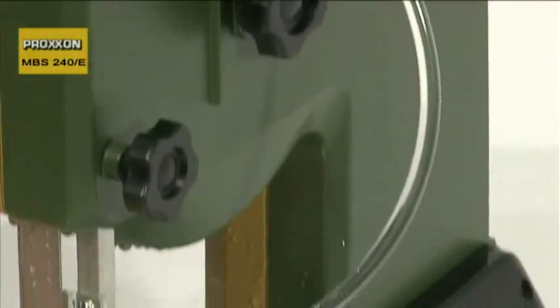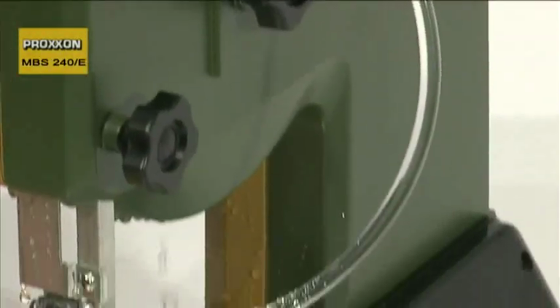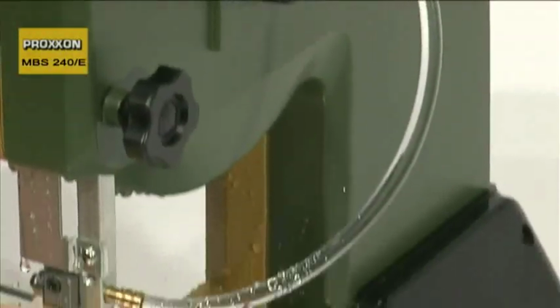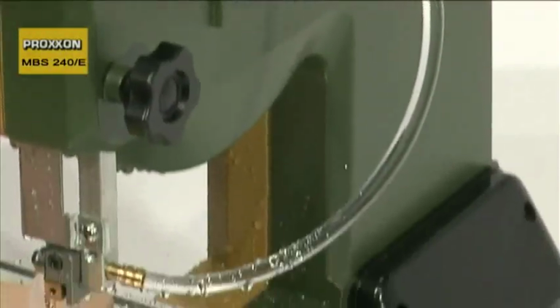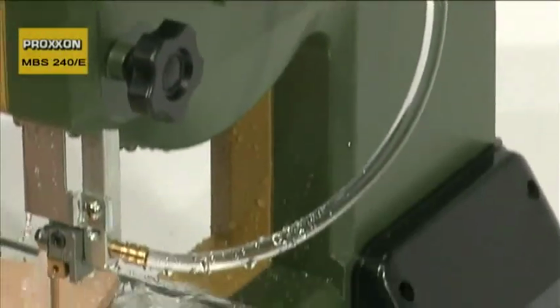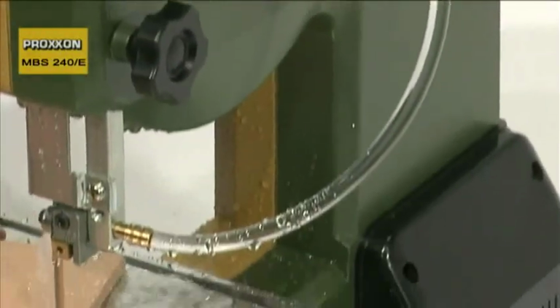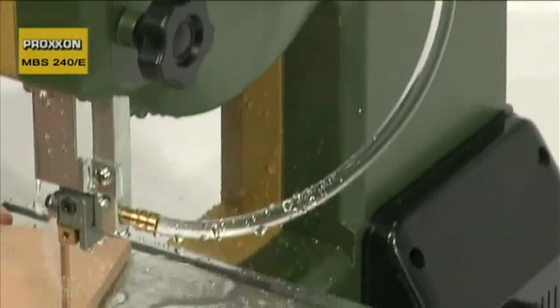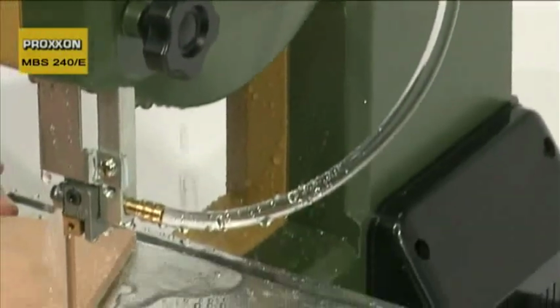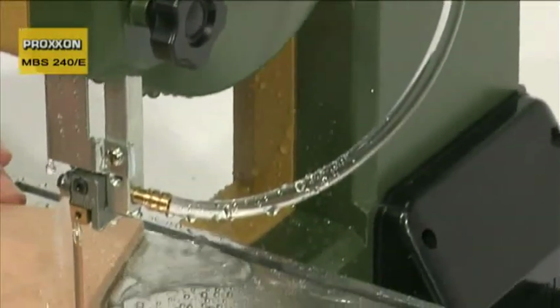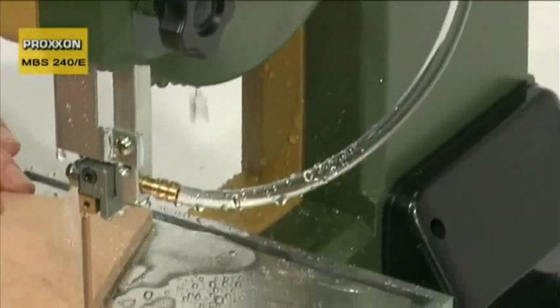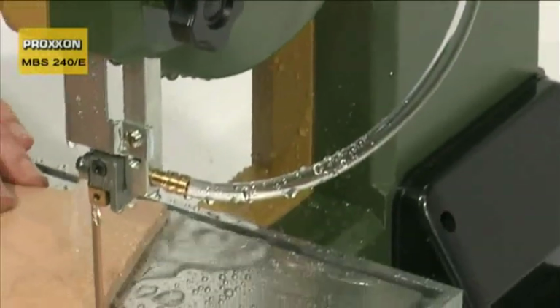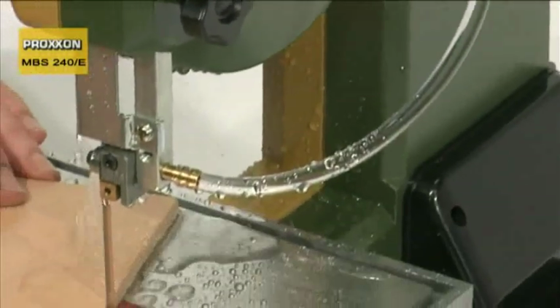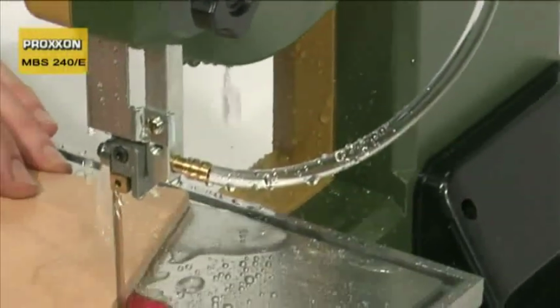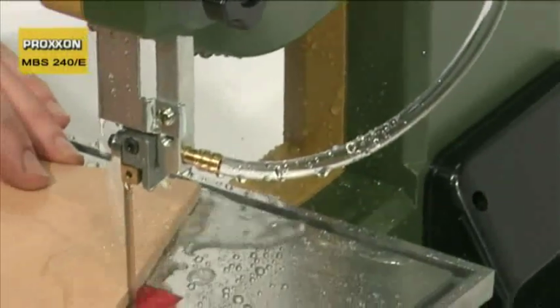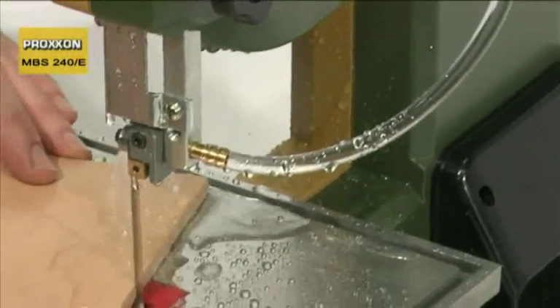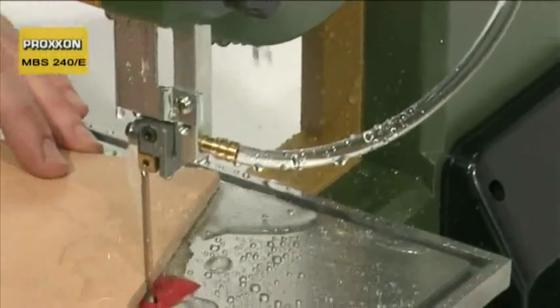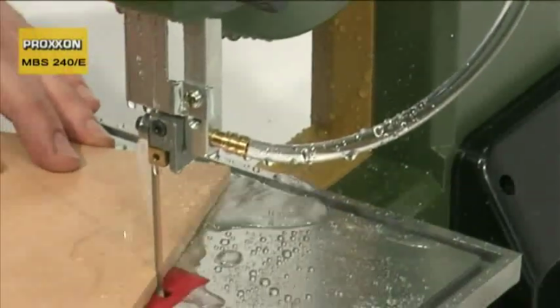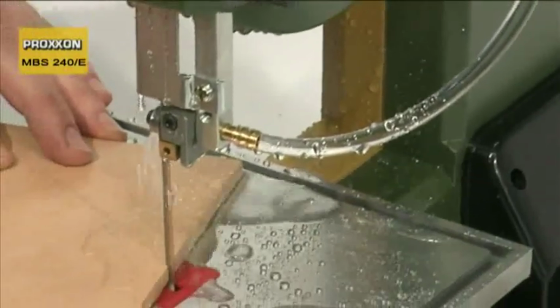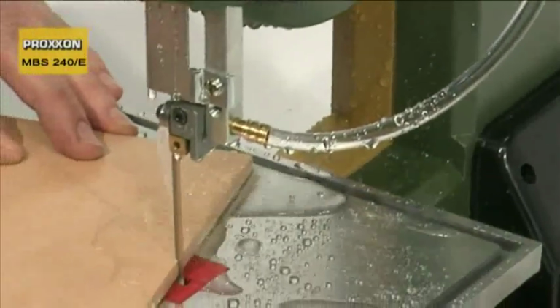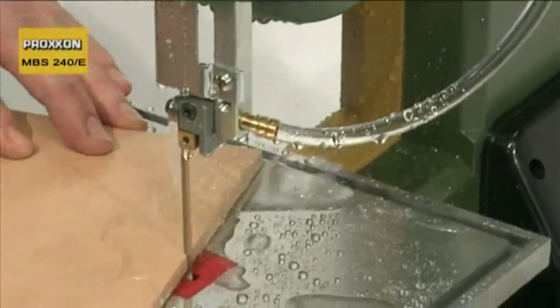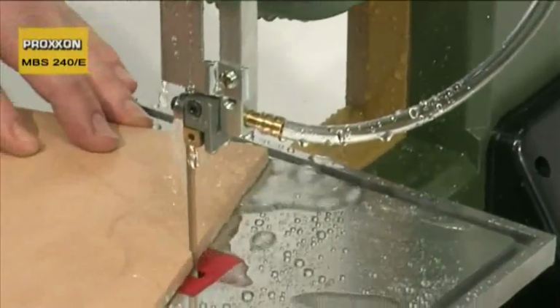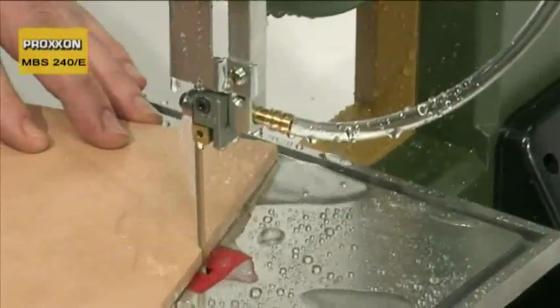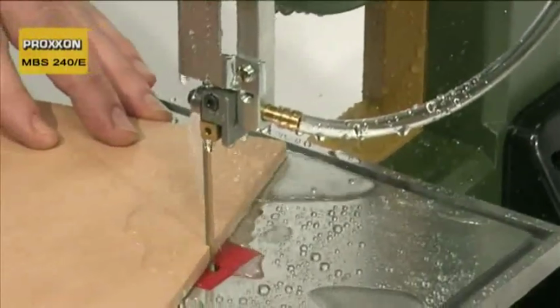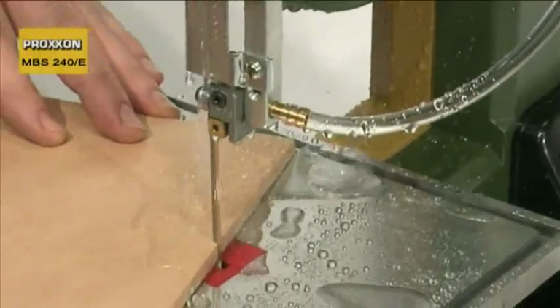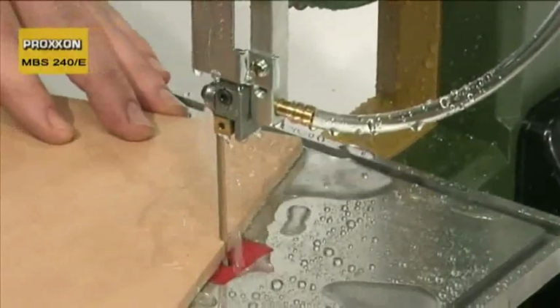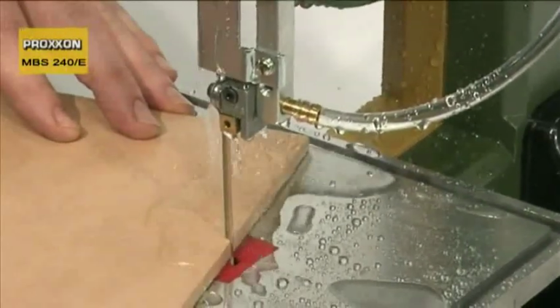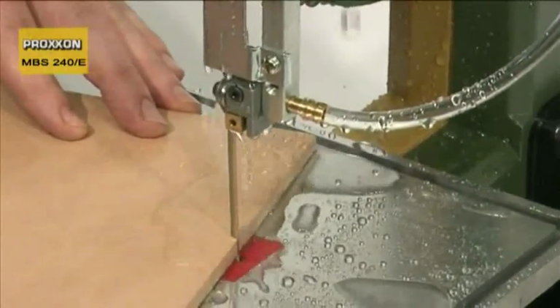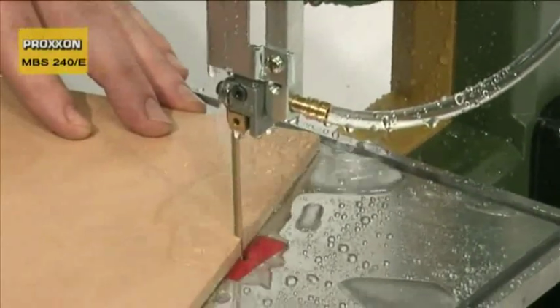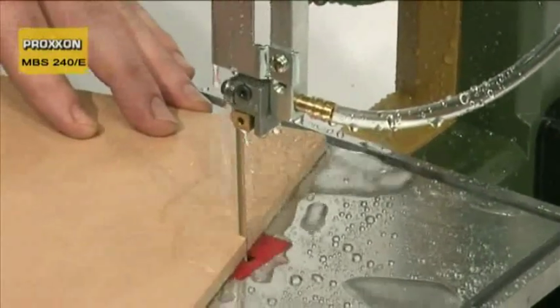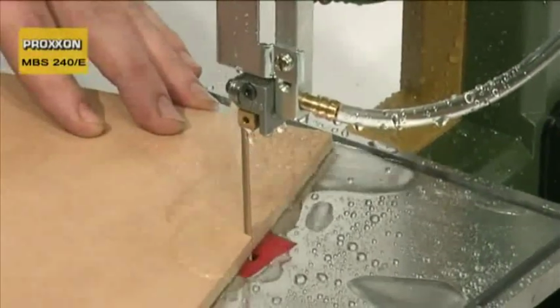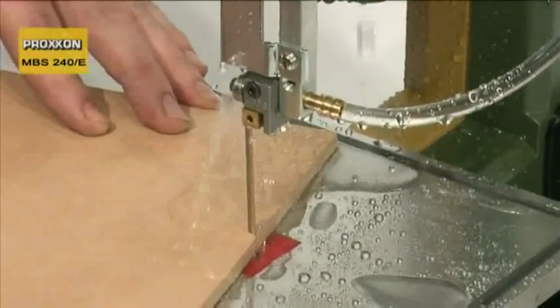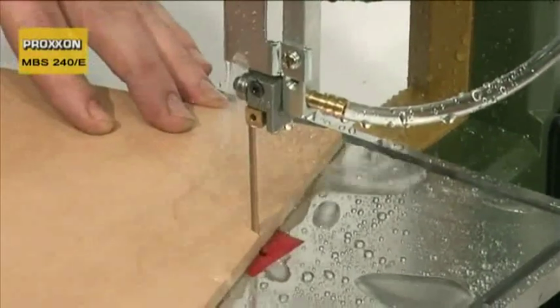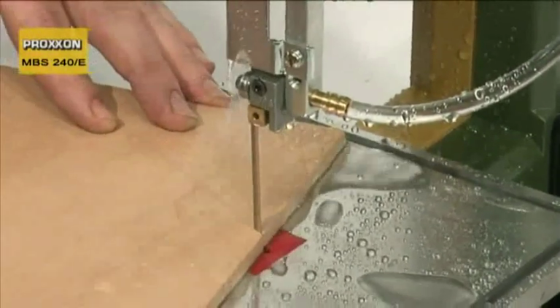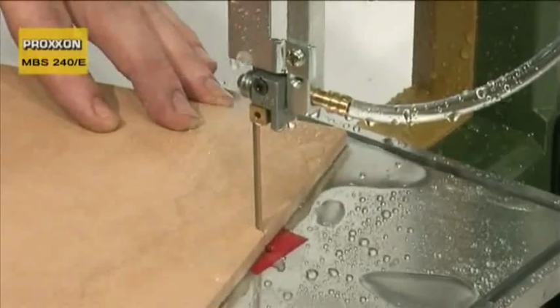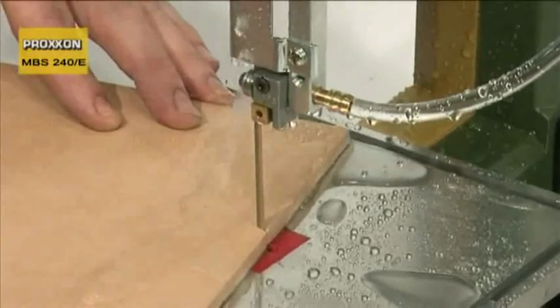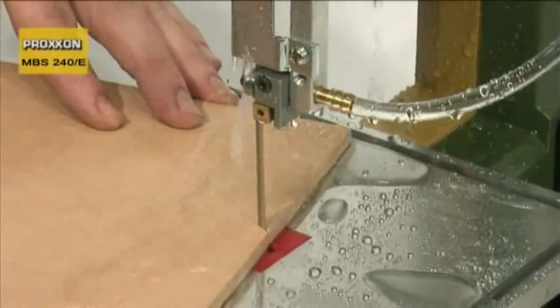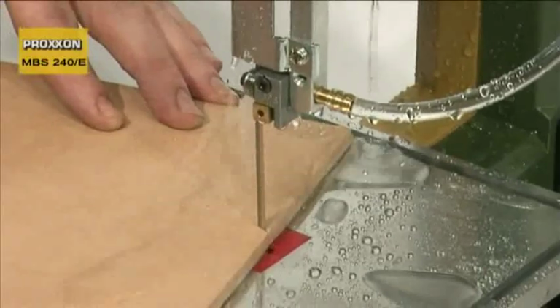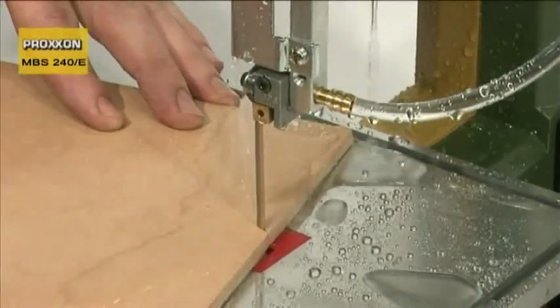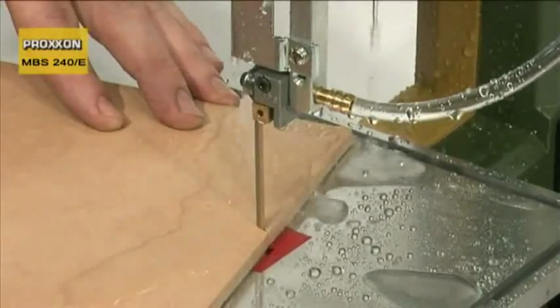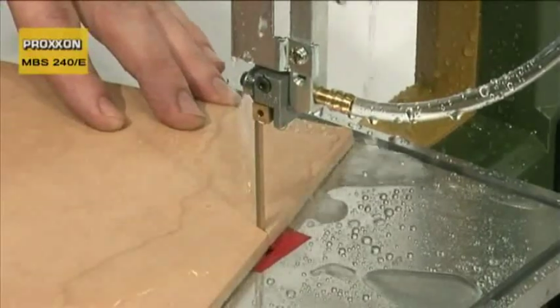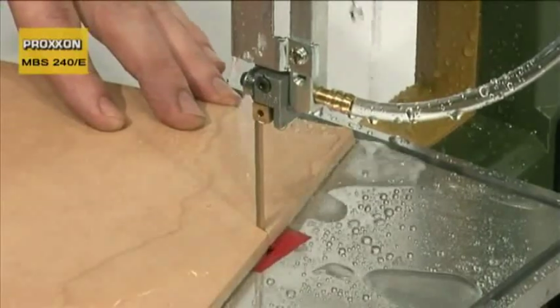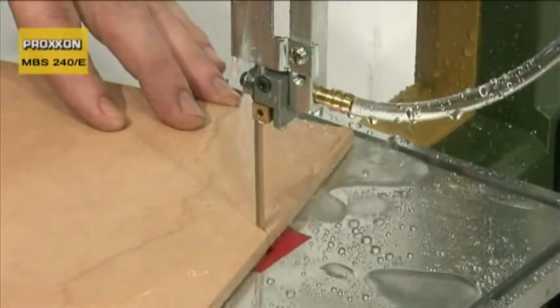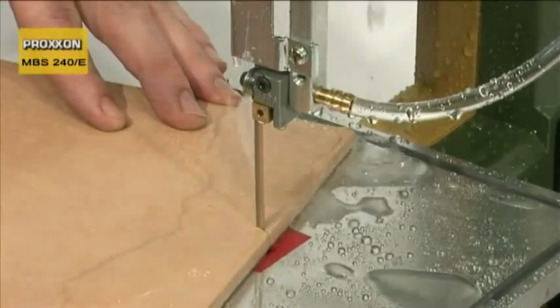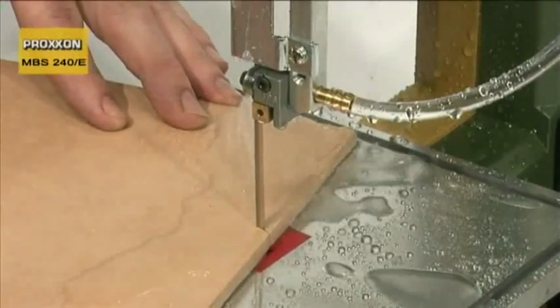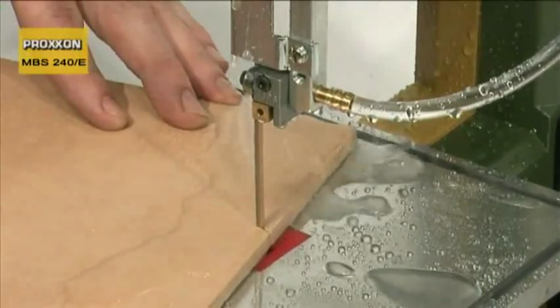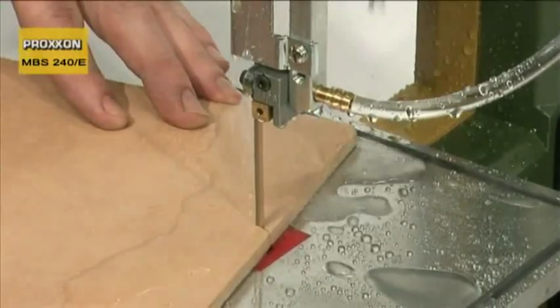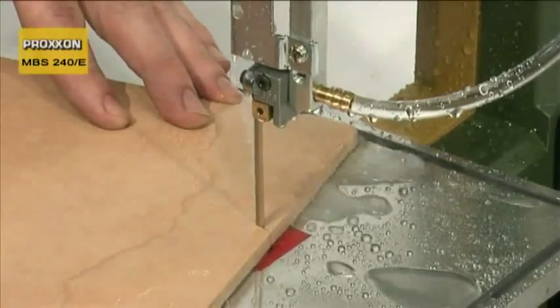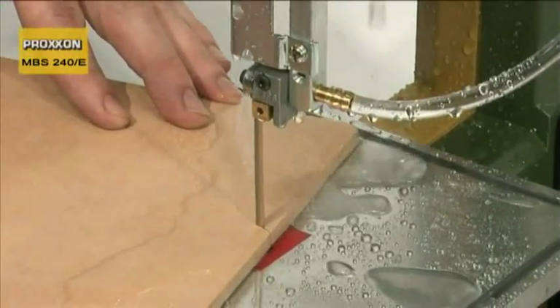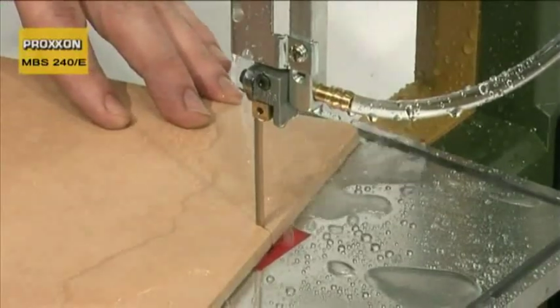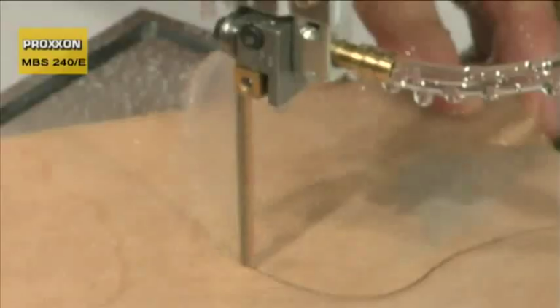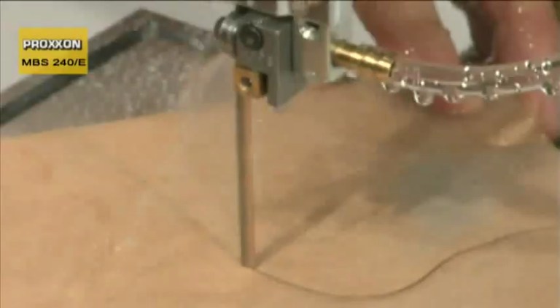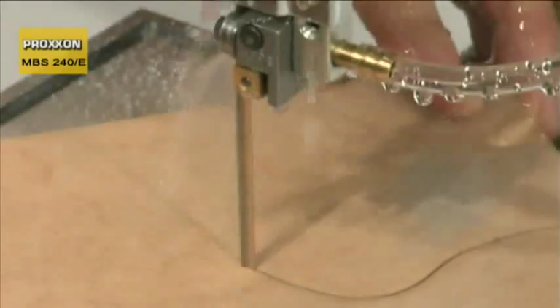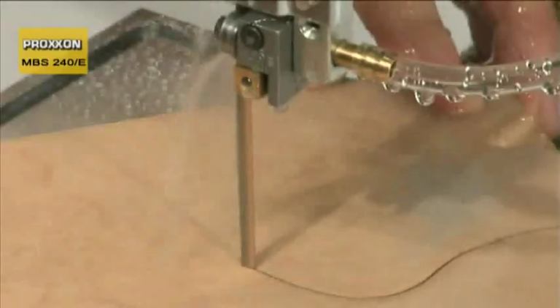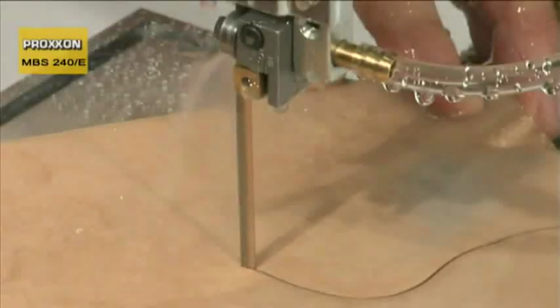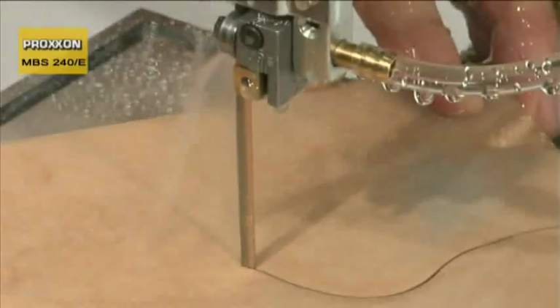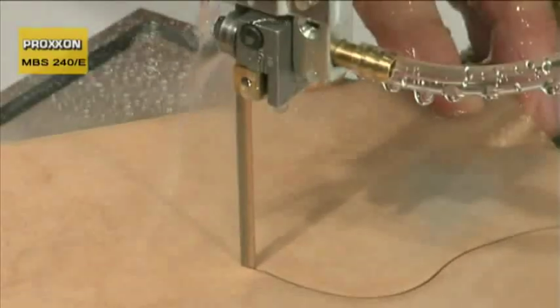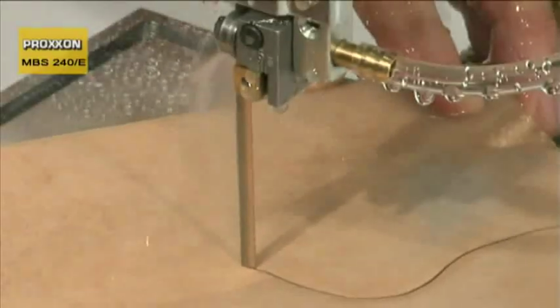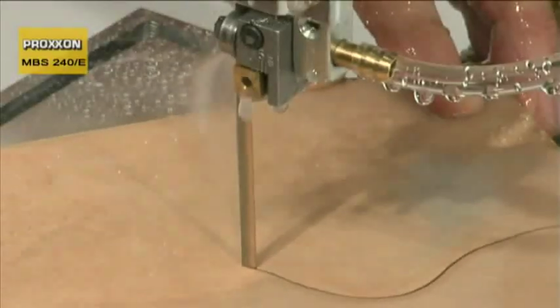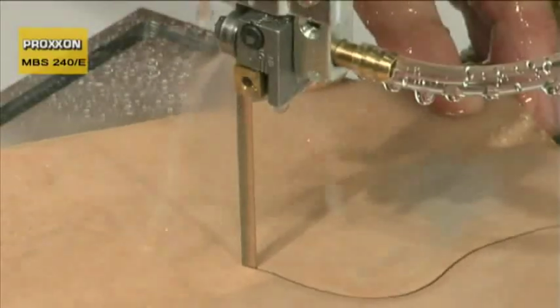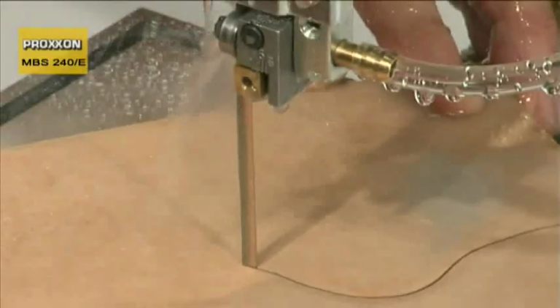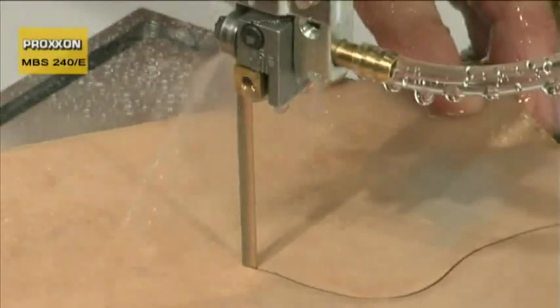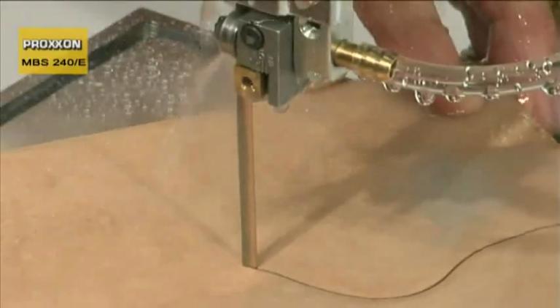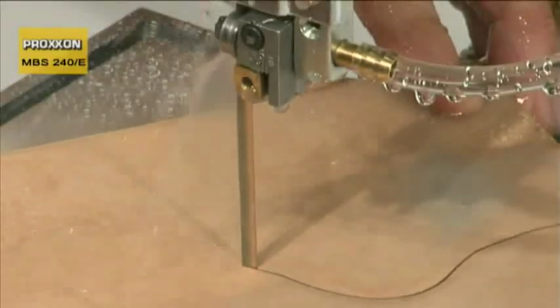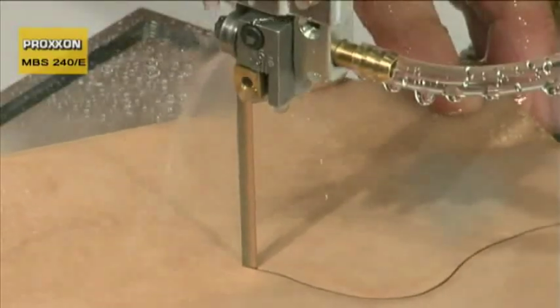A standard feature is the all-round channel in the machined die-cast aluminium saw table, which drains off coolant.